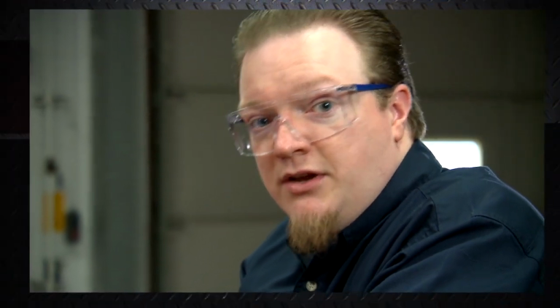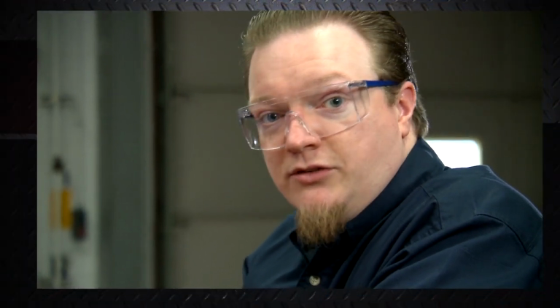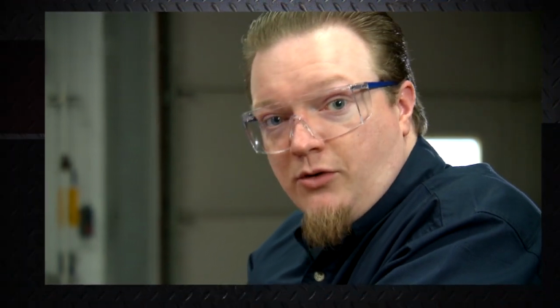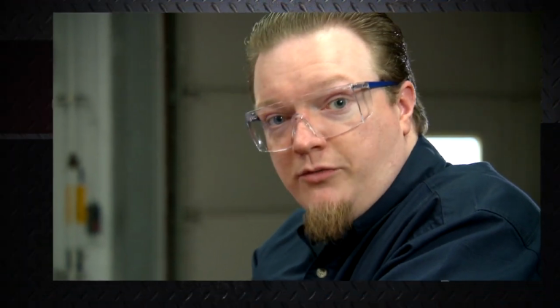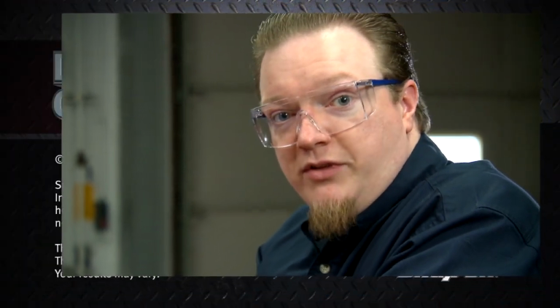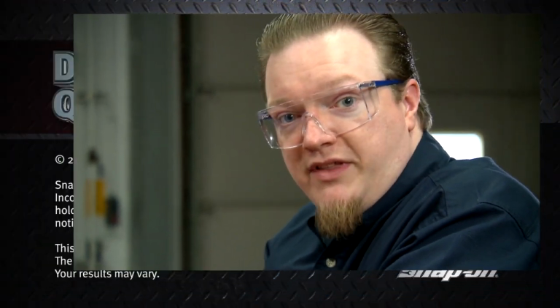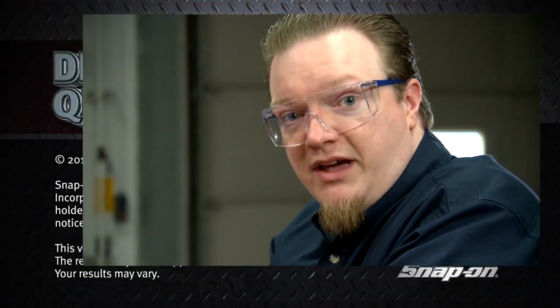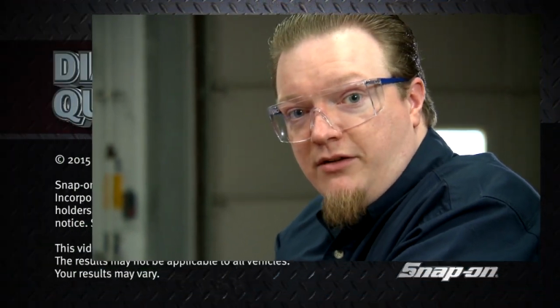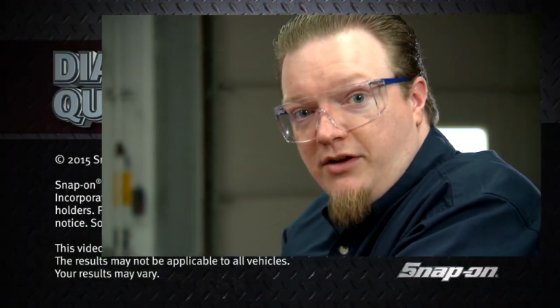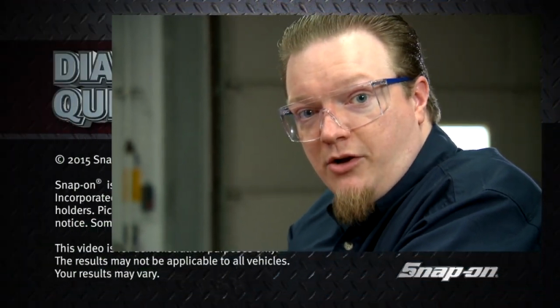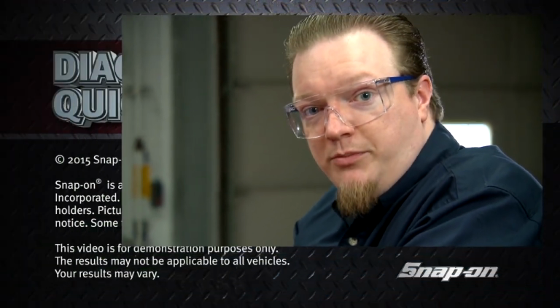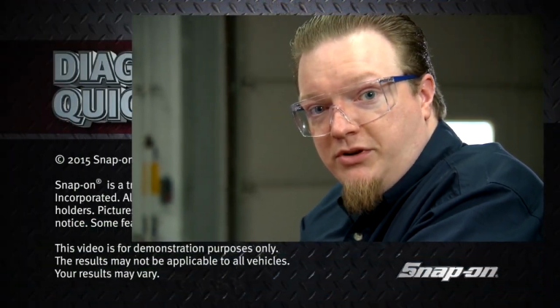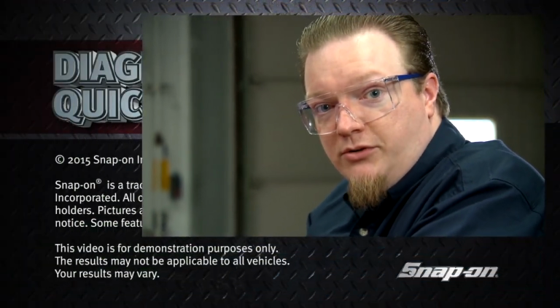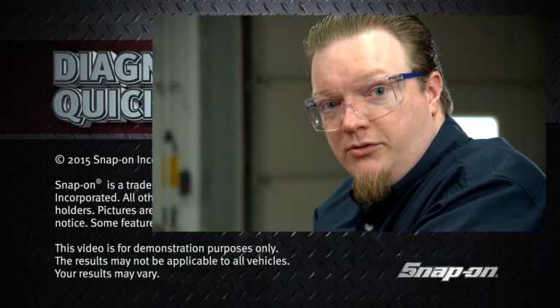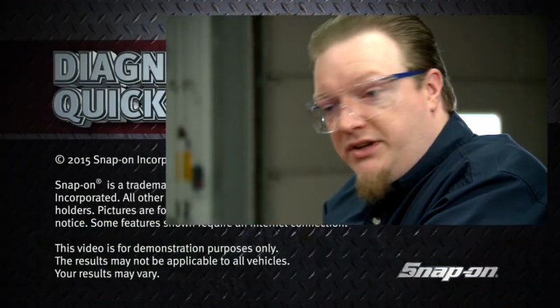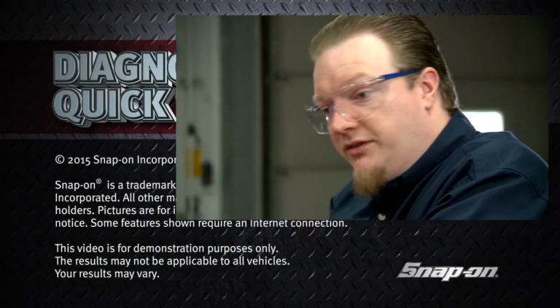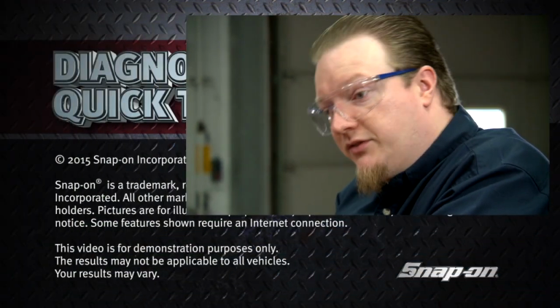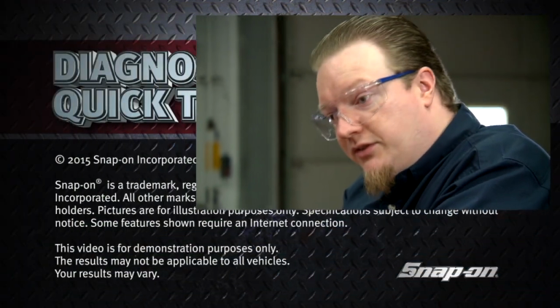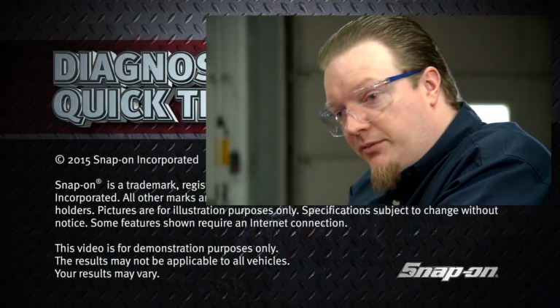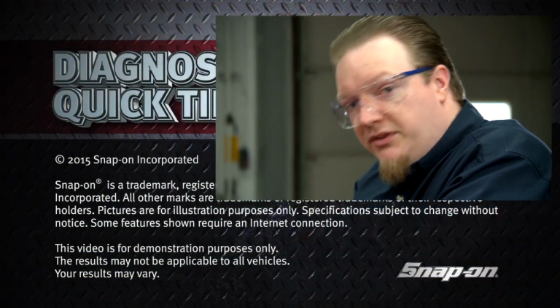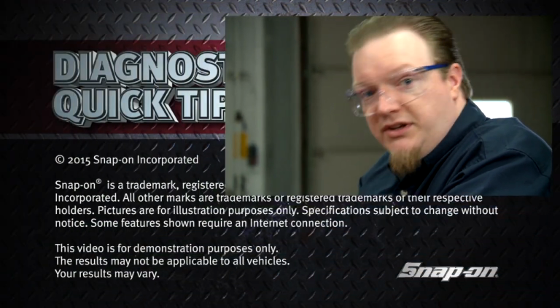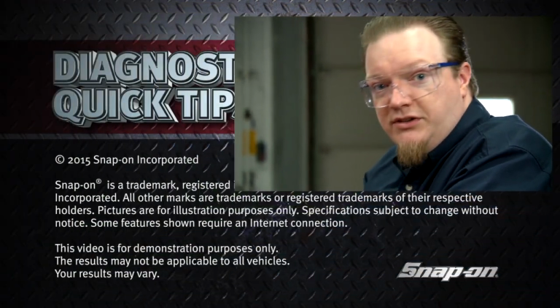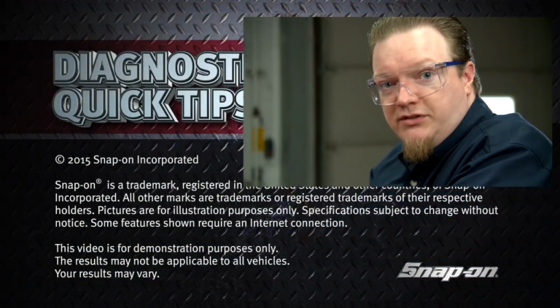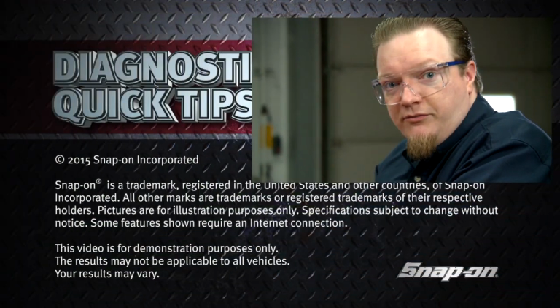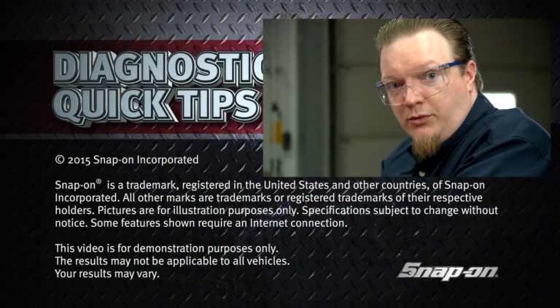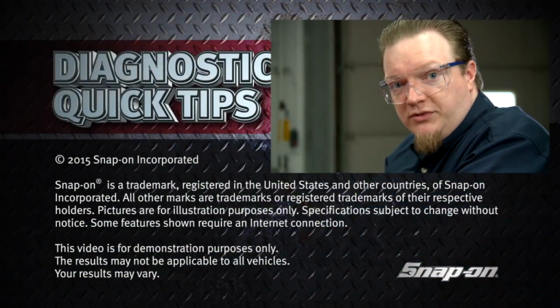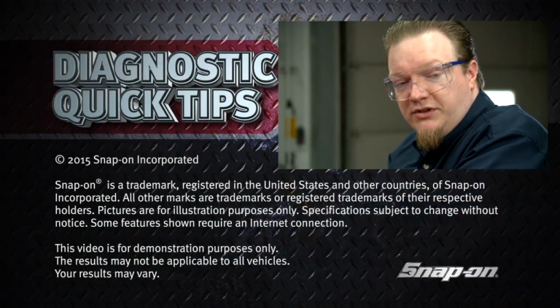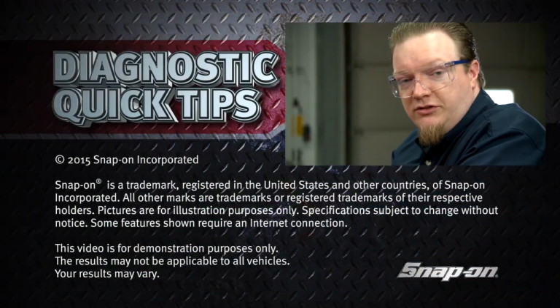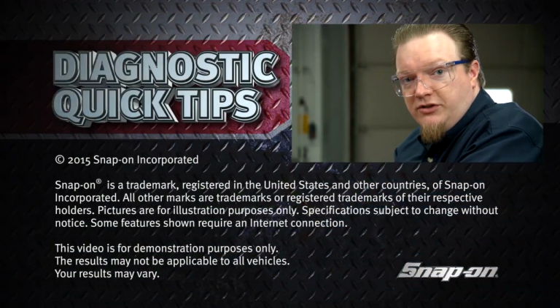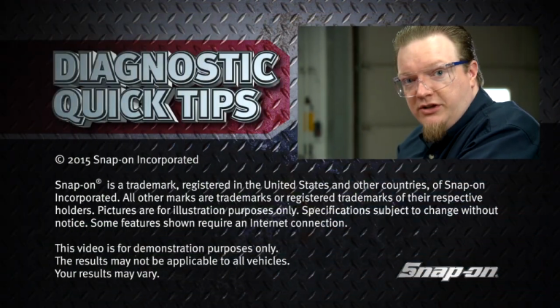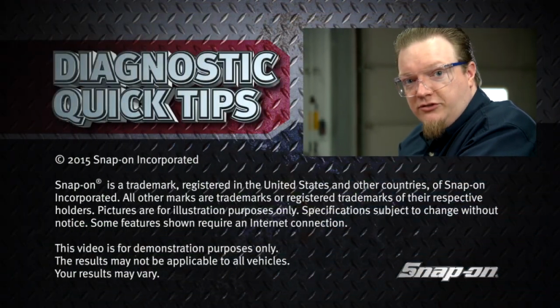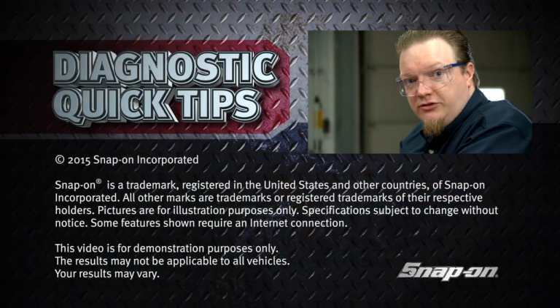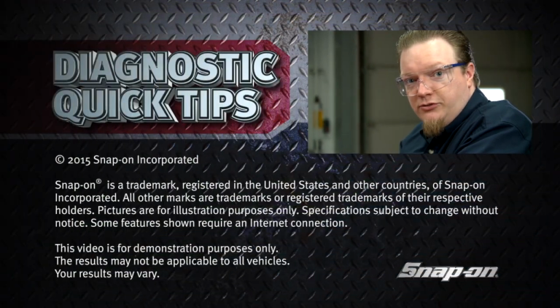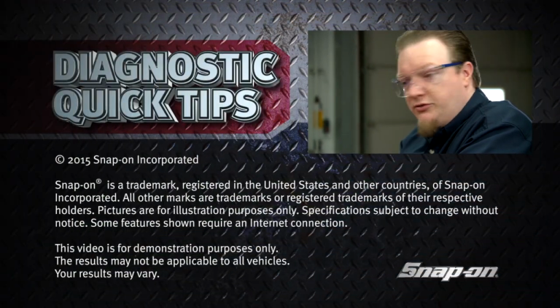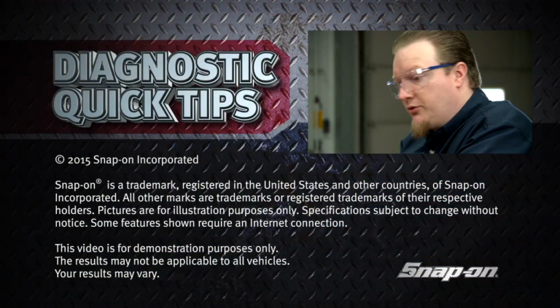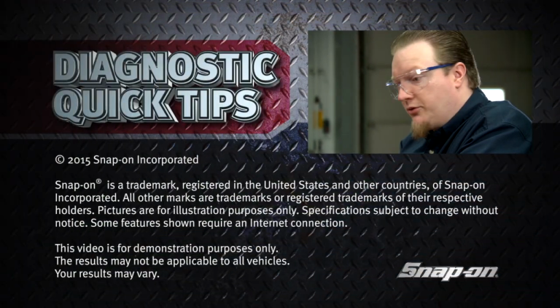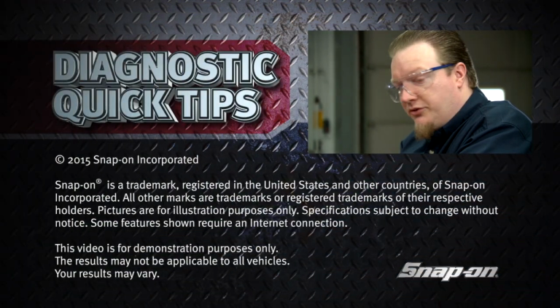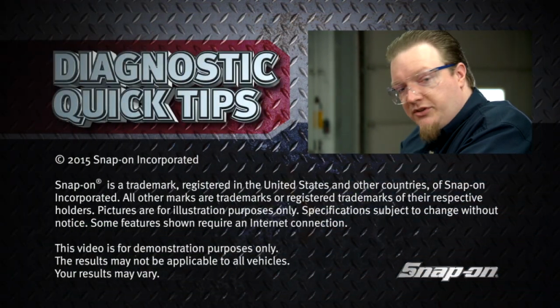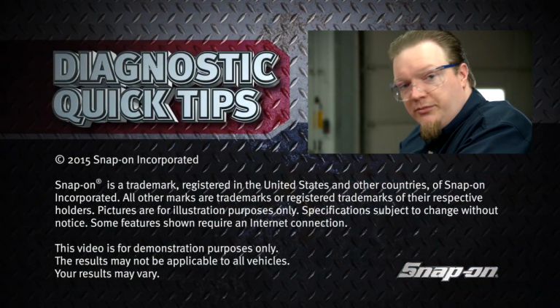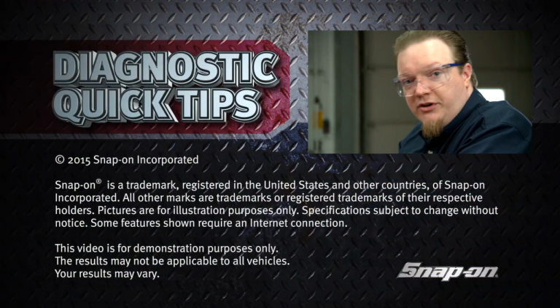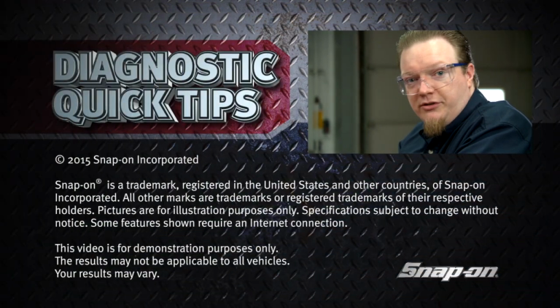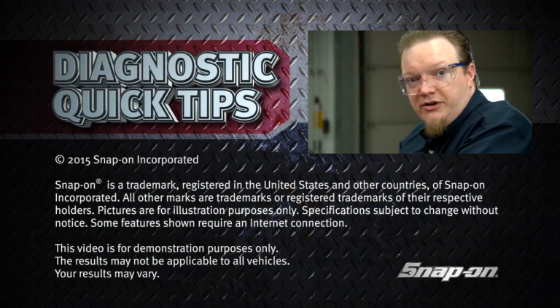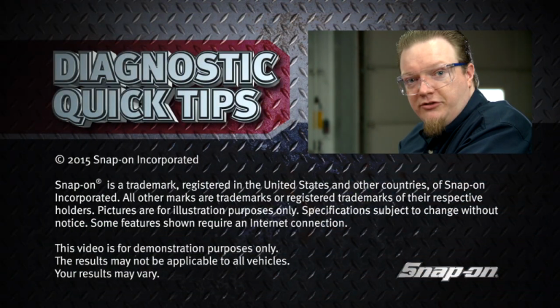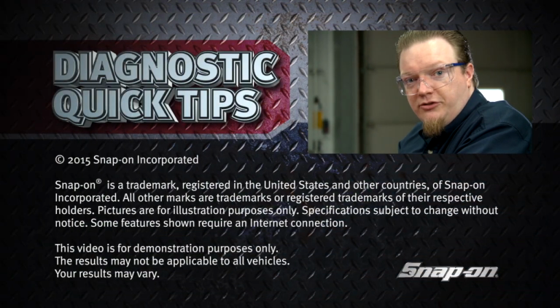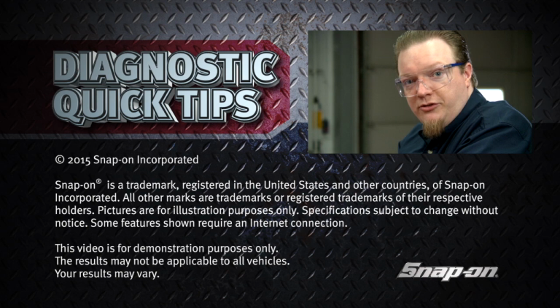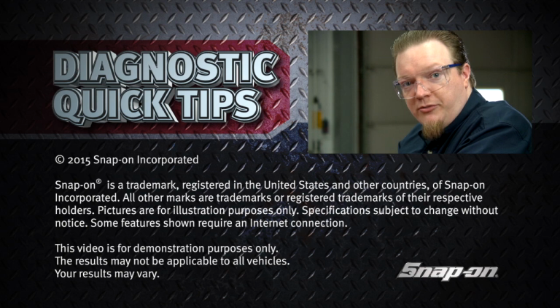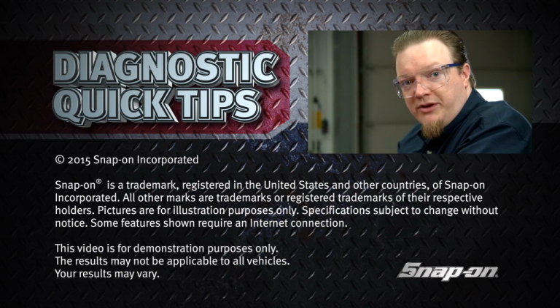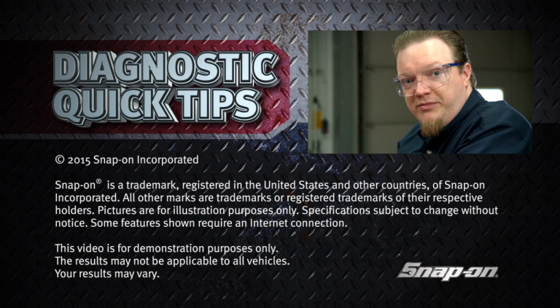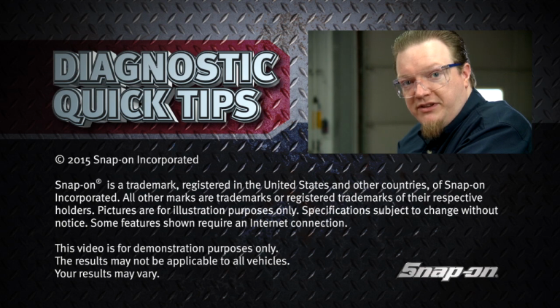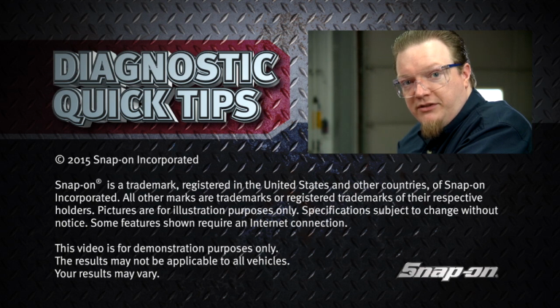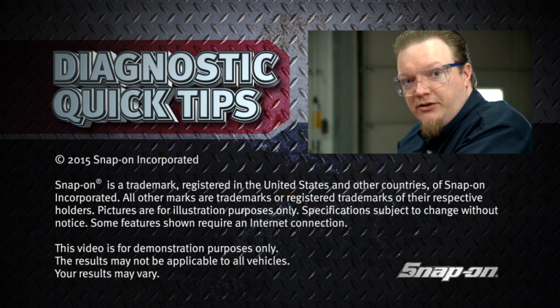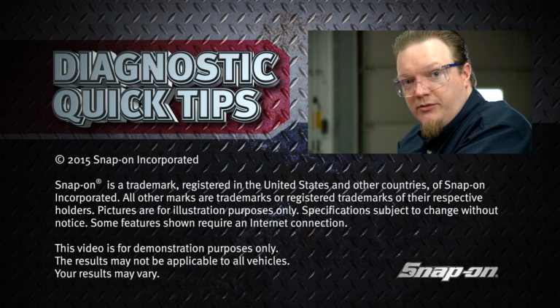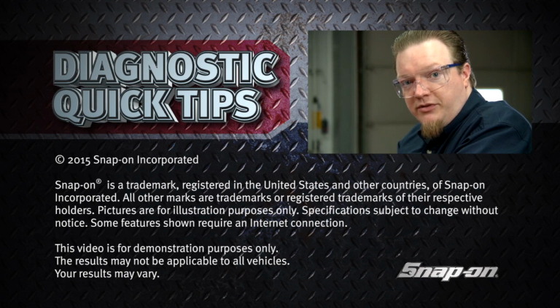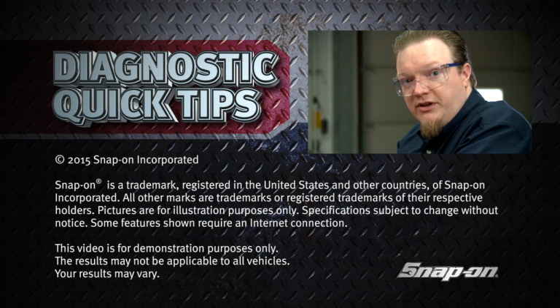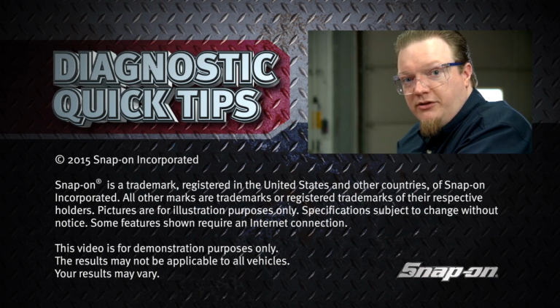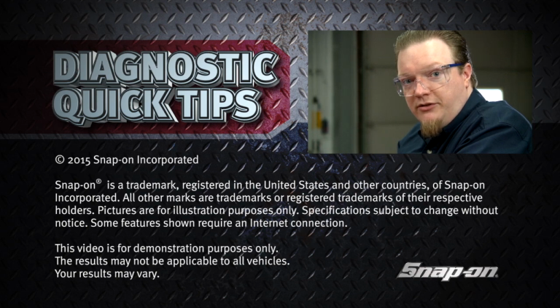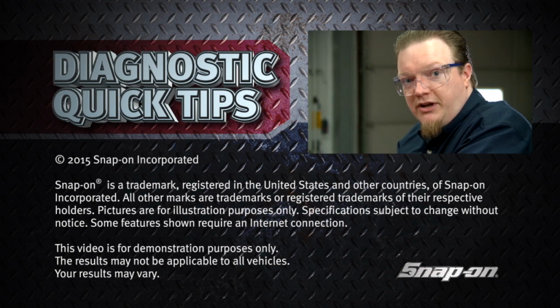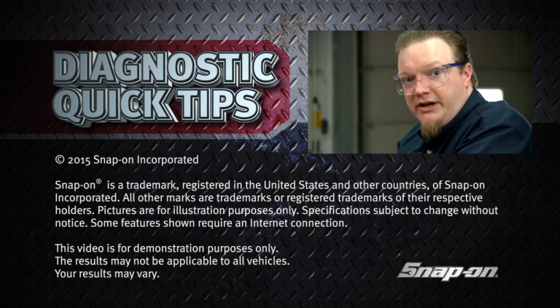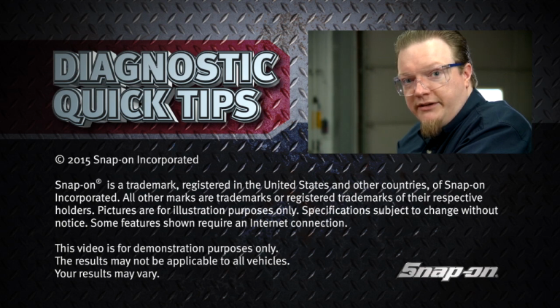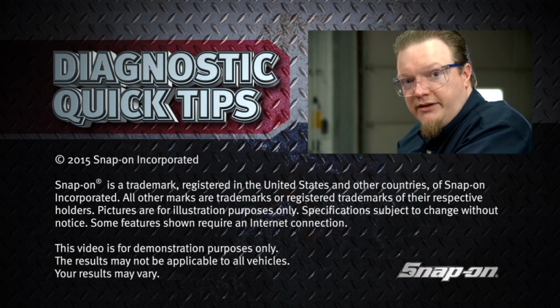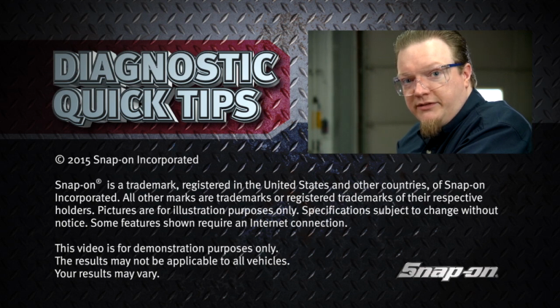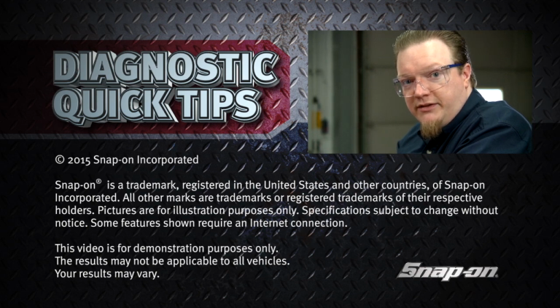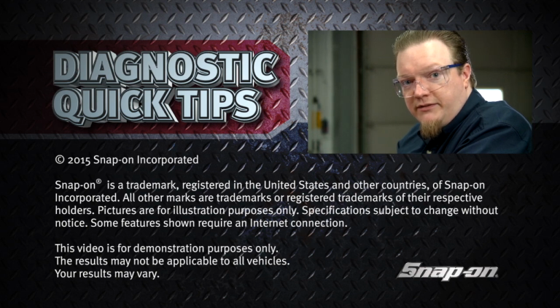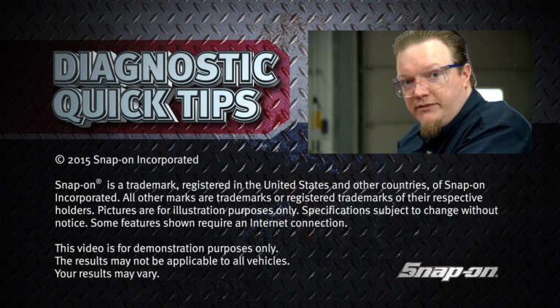So hopefully that'll help you with some of these voltage issues or some other issue you might be dealing with in your diagnostics.